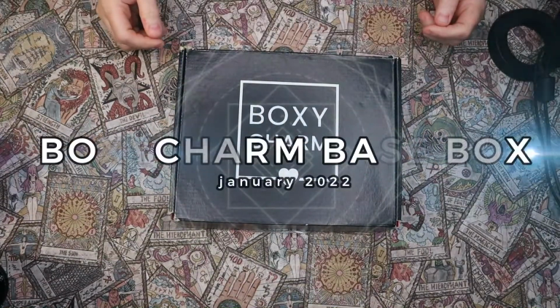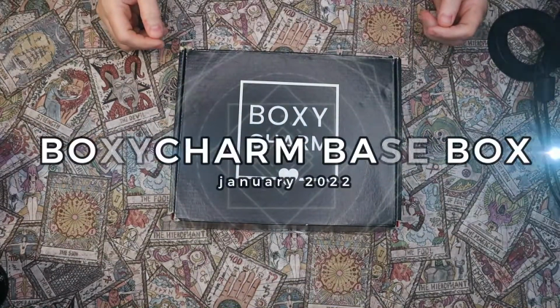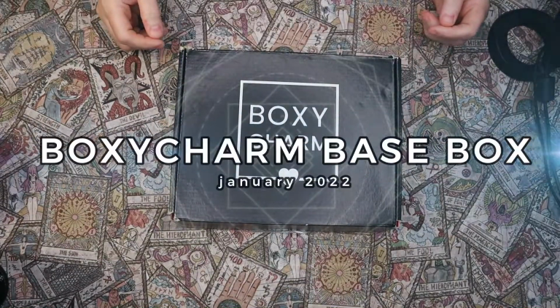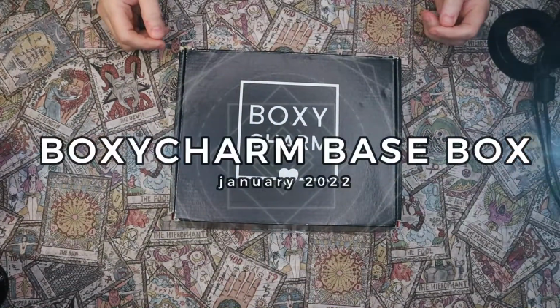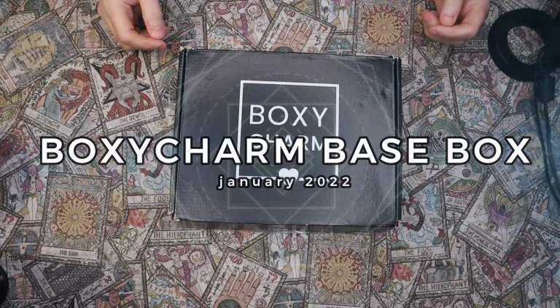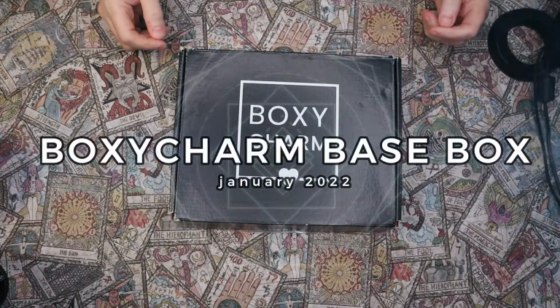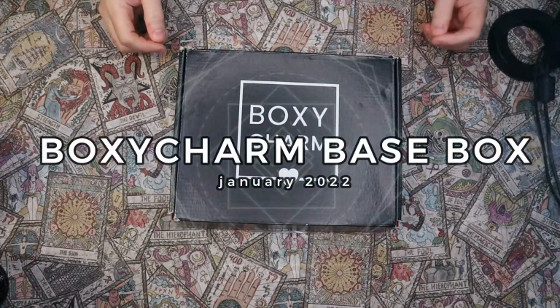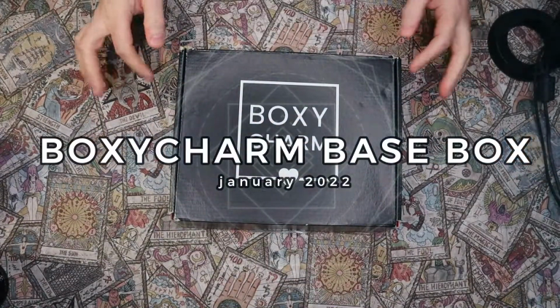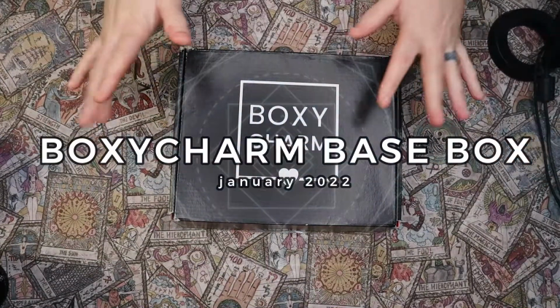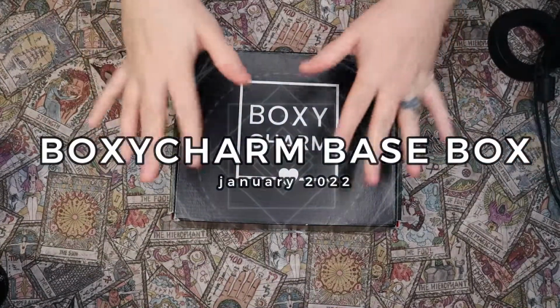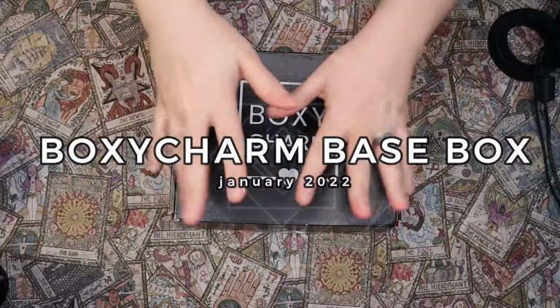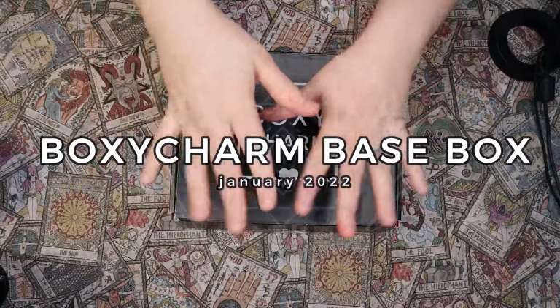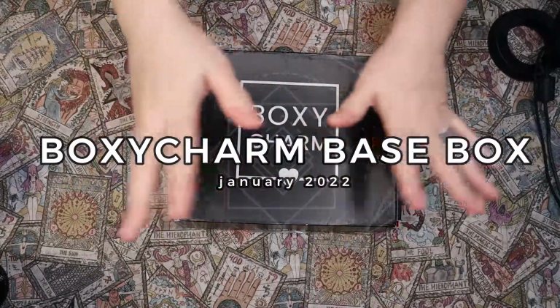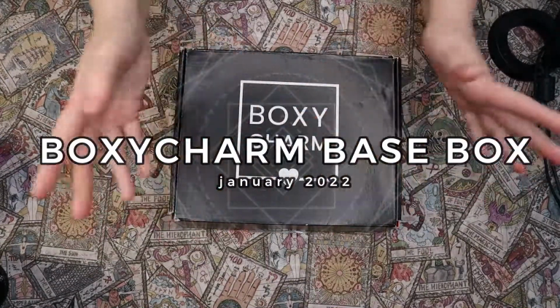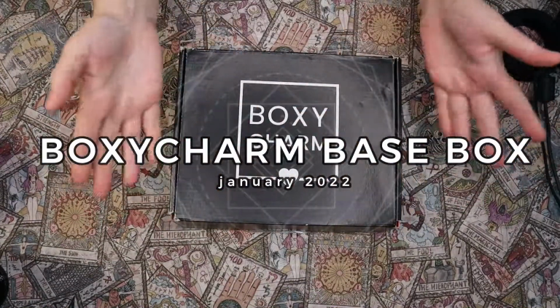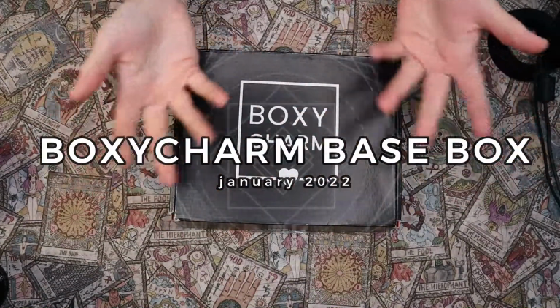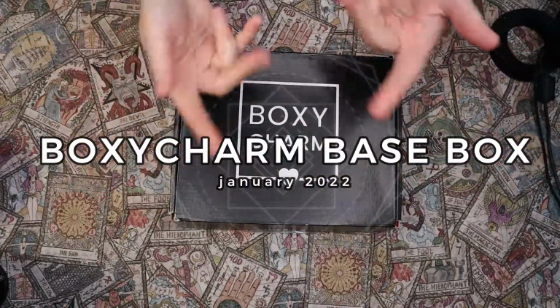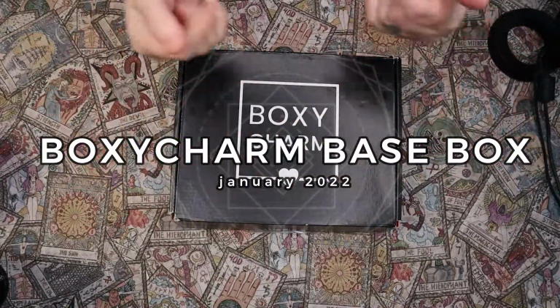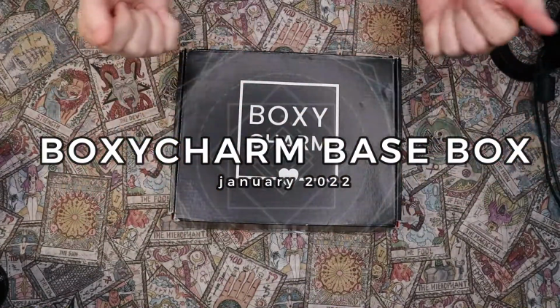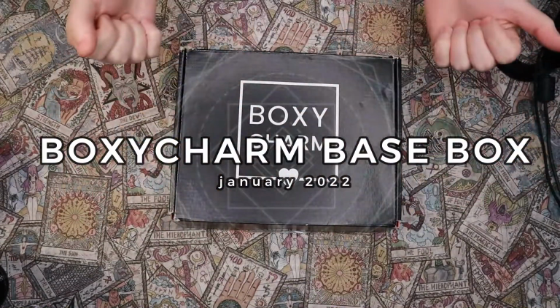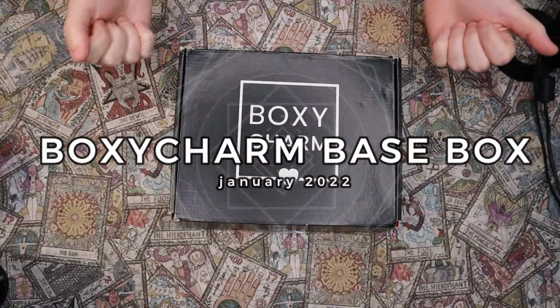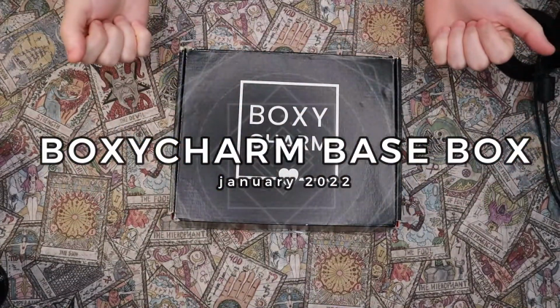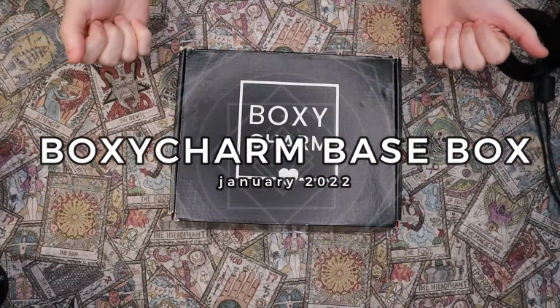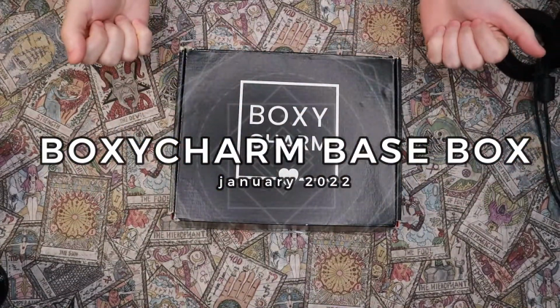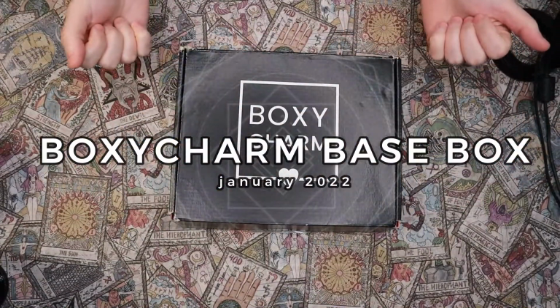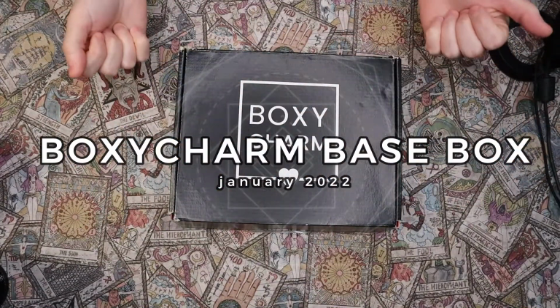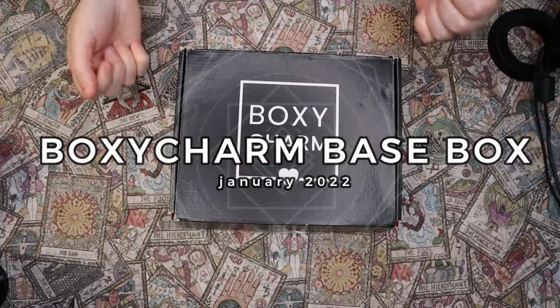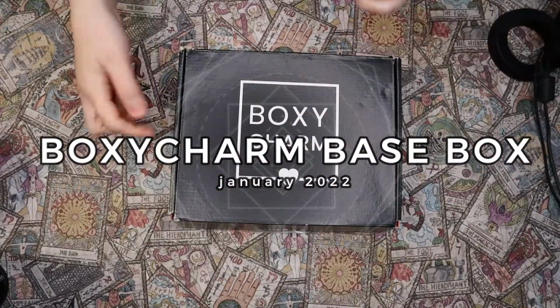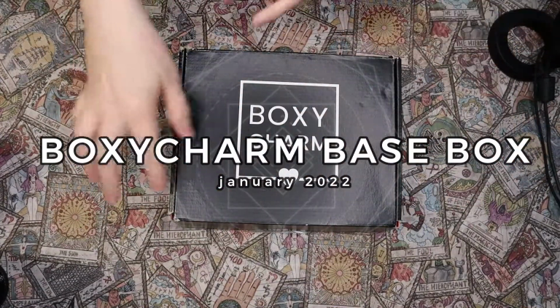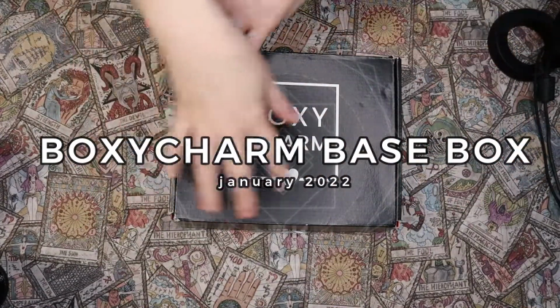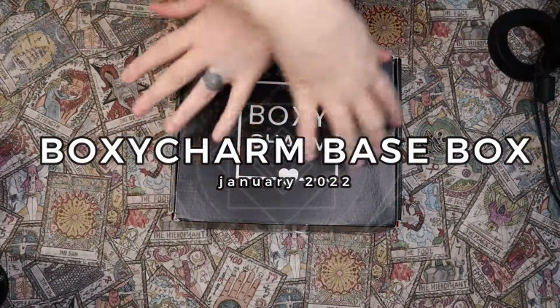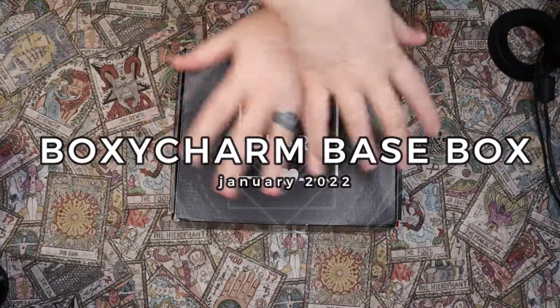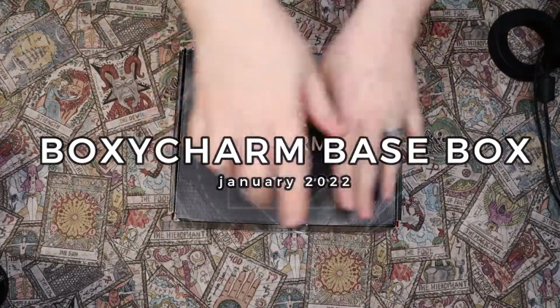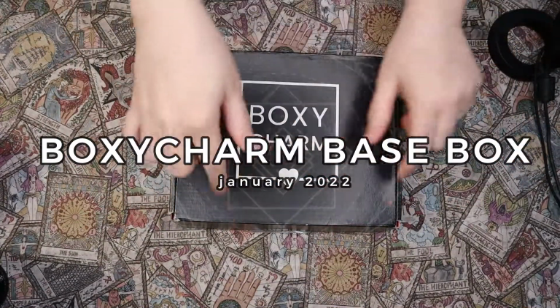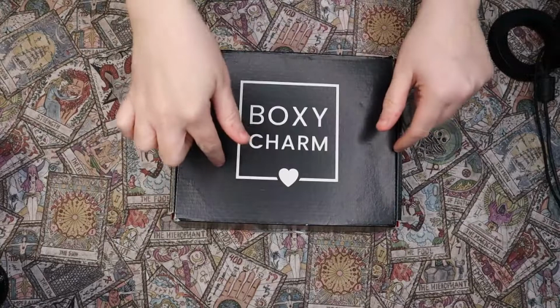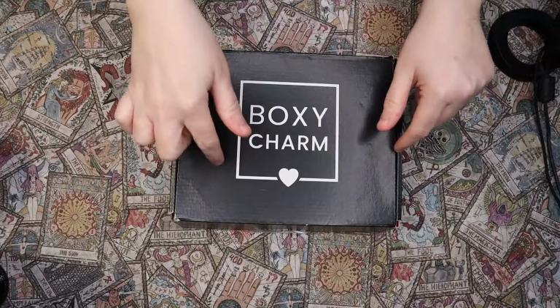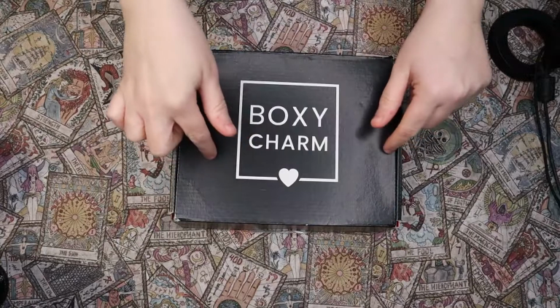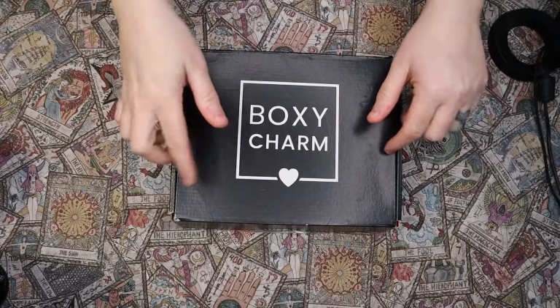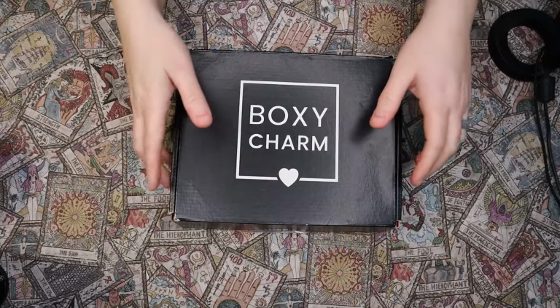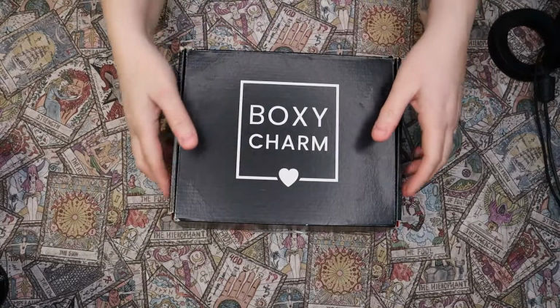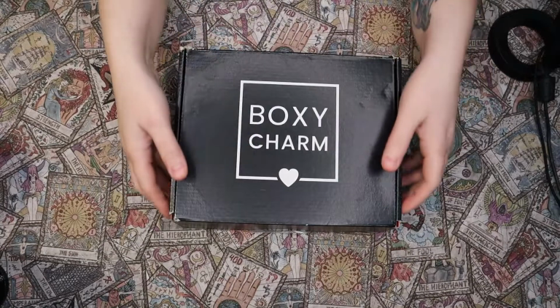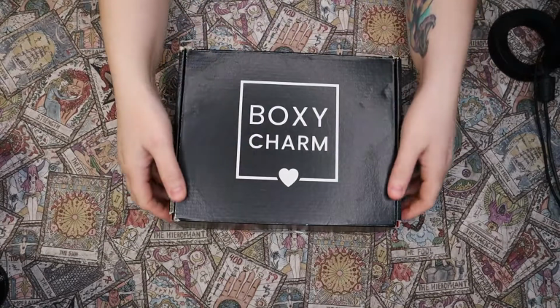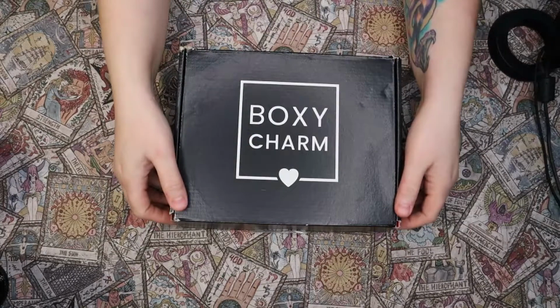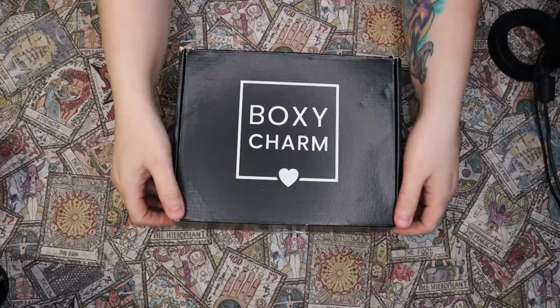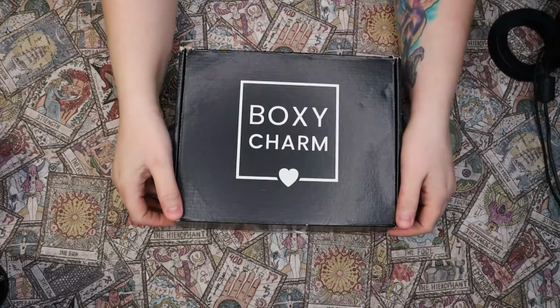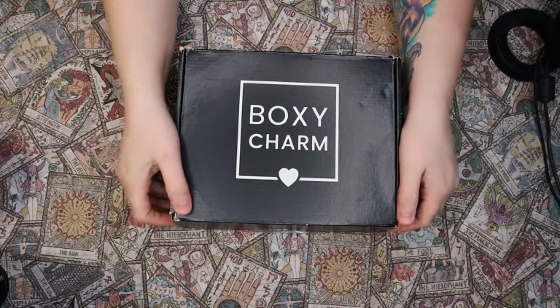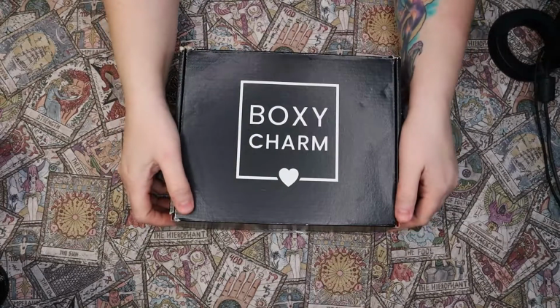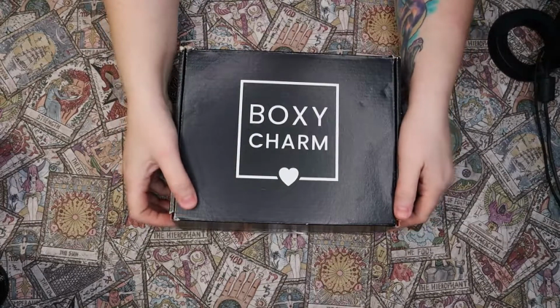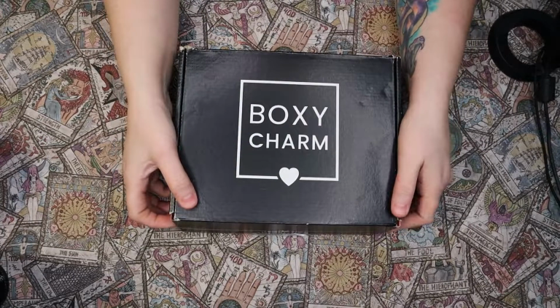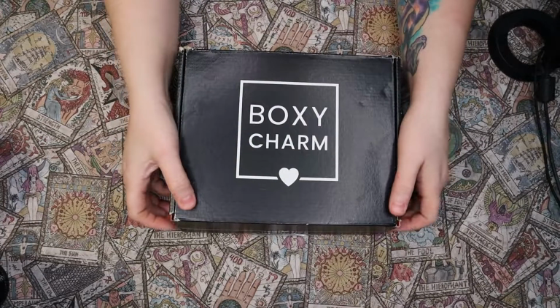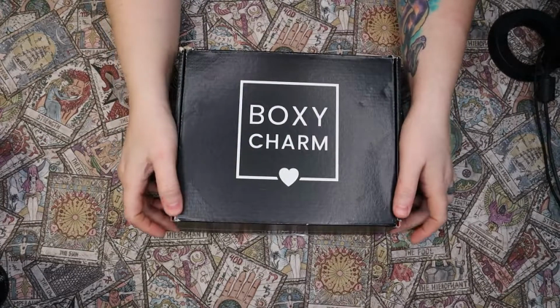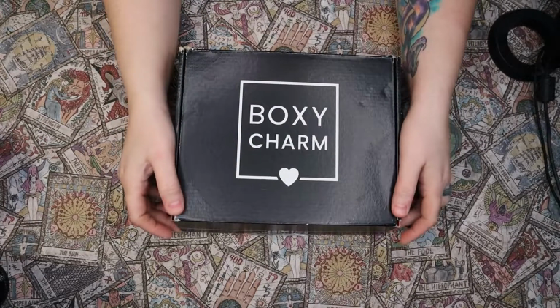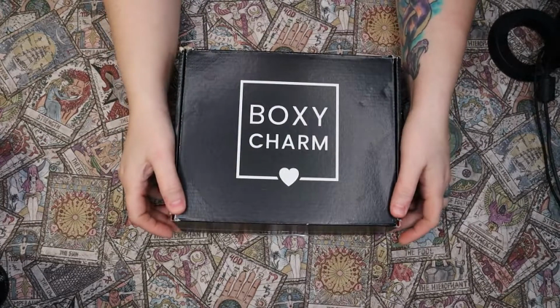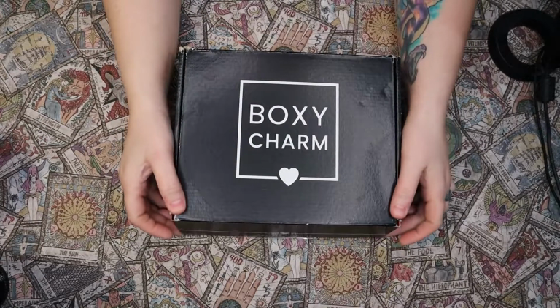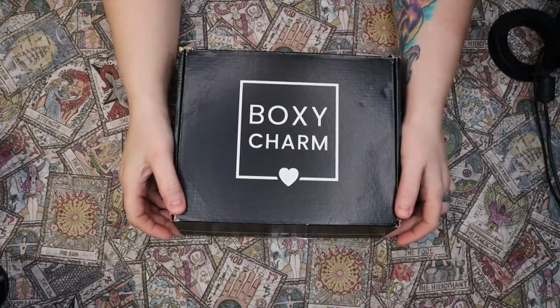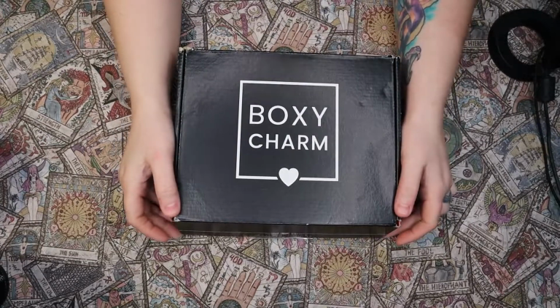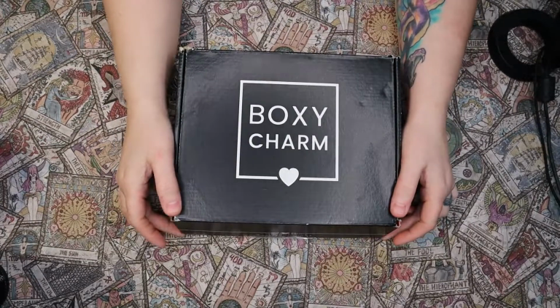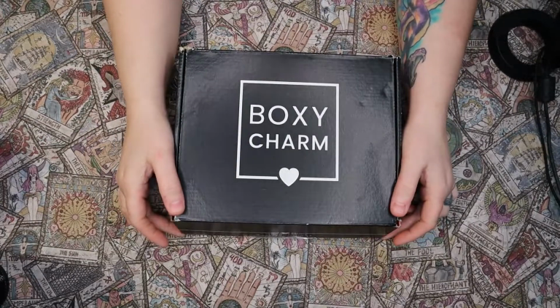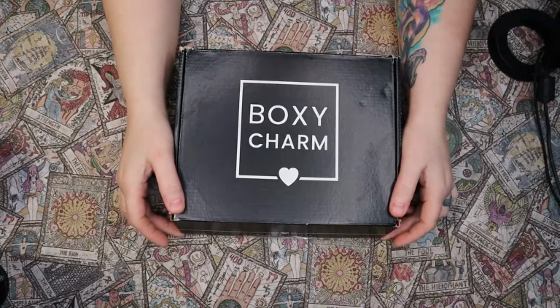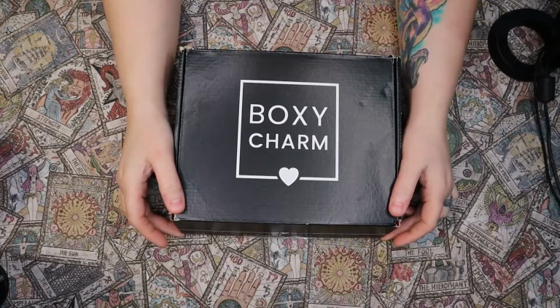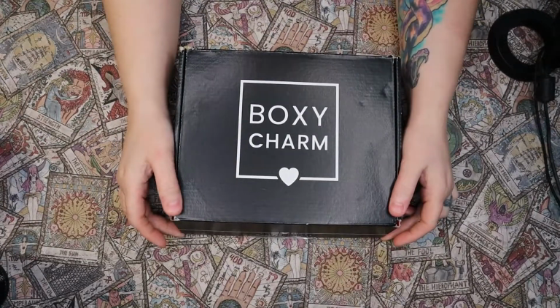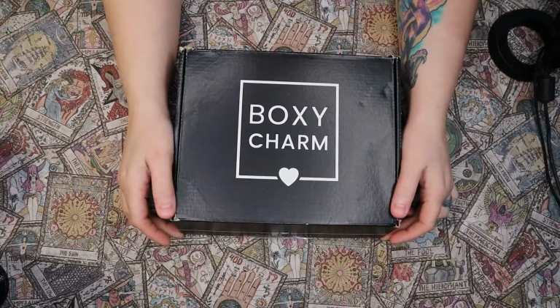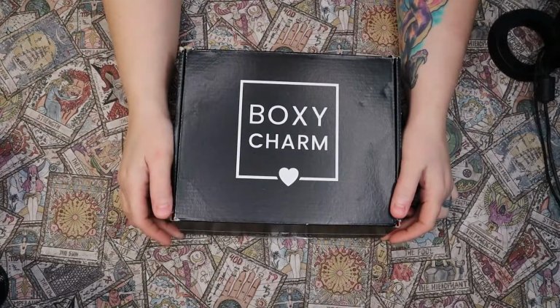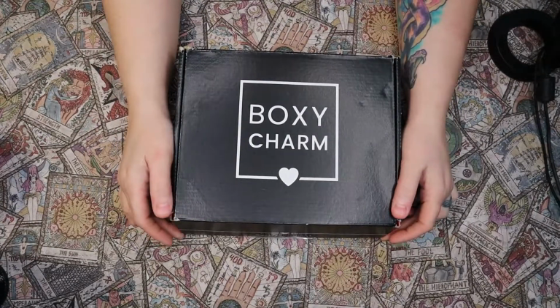Hello everyone, welcome back. Kristen here. Today we're going to be unboxing my BoxyCharm for the month of January.